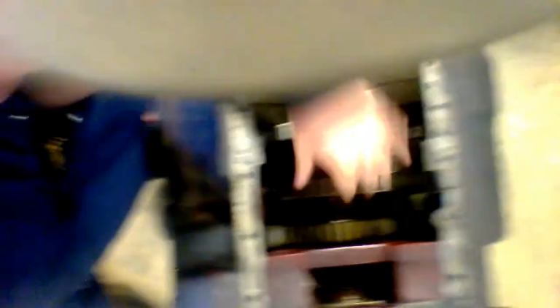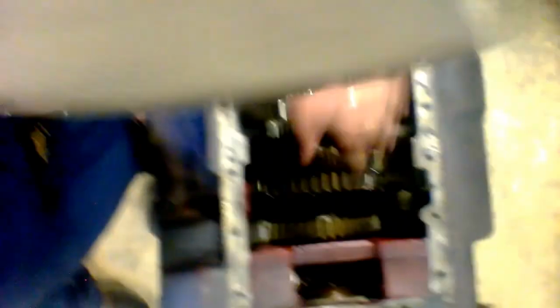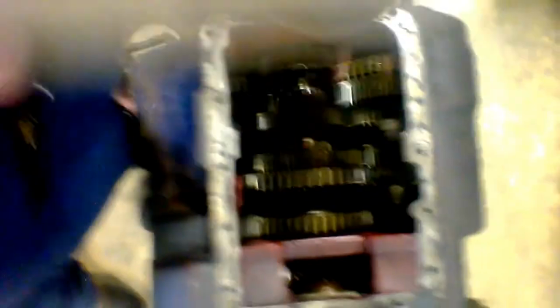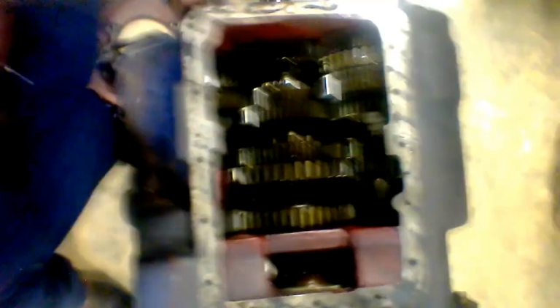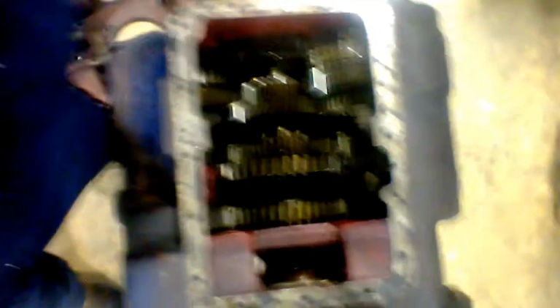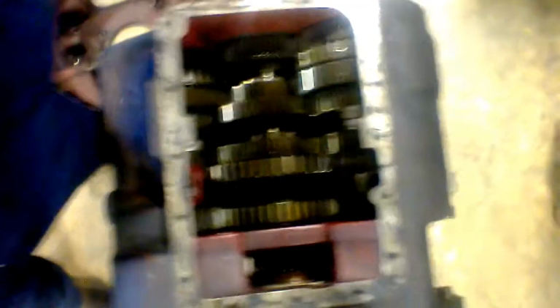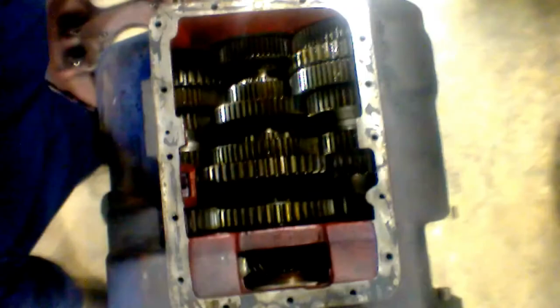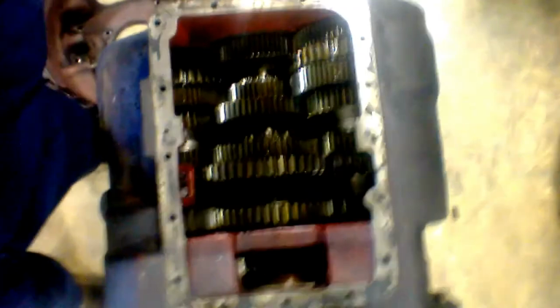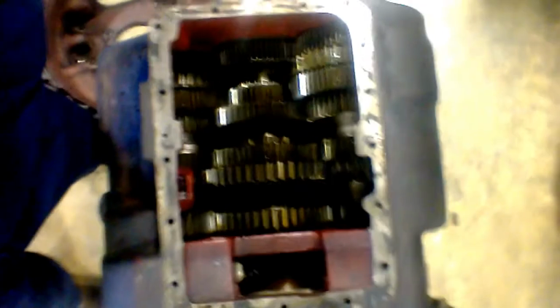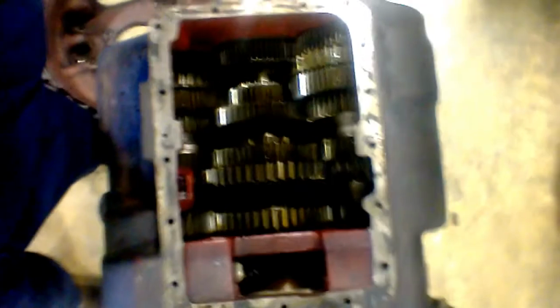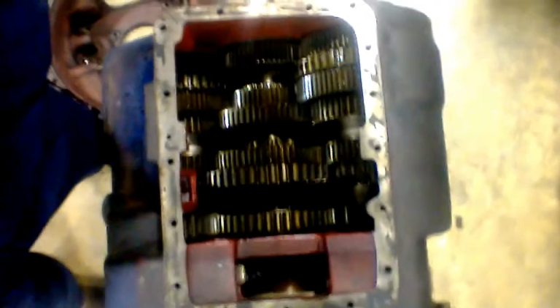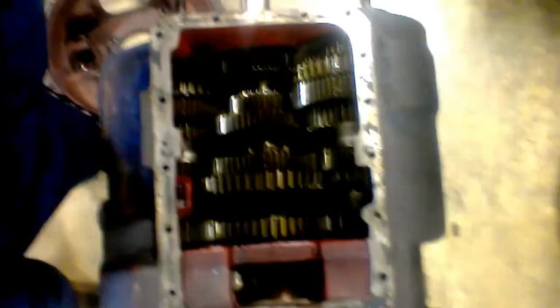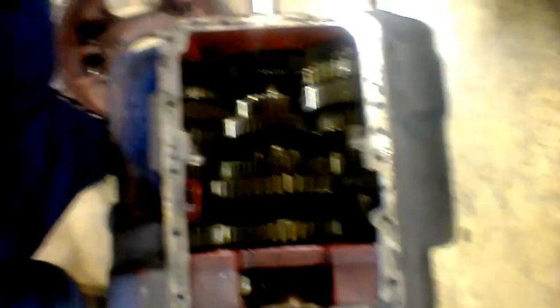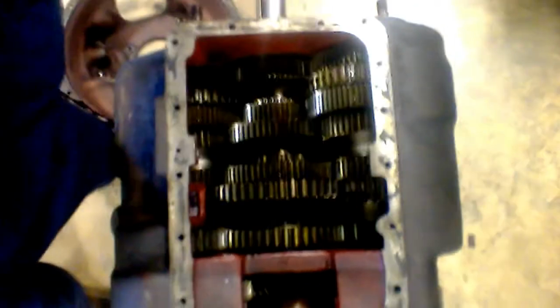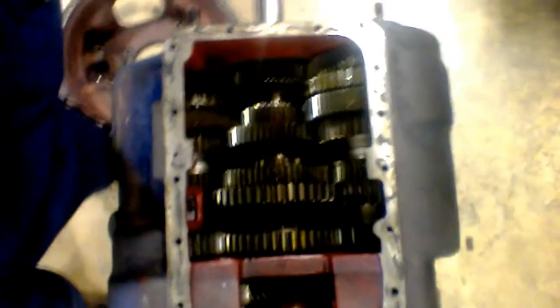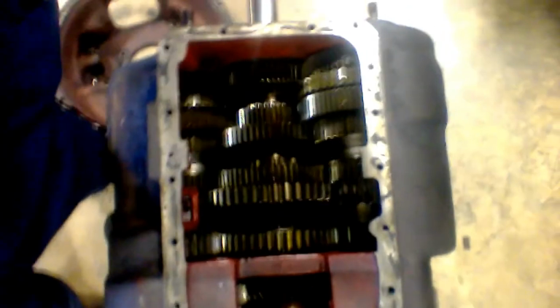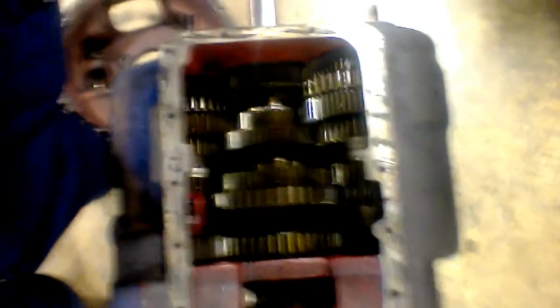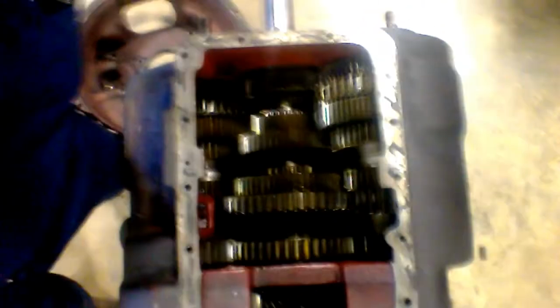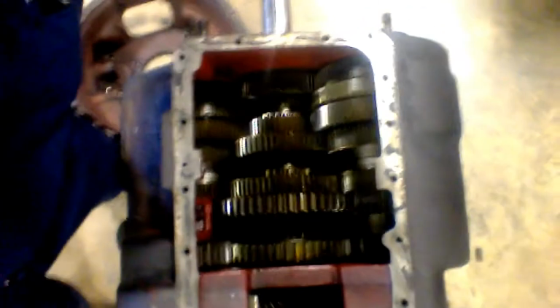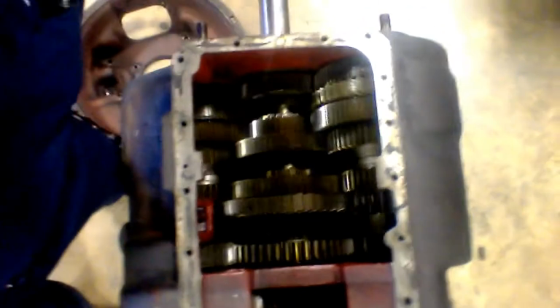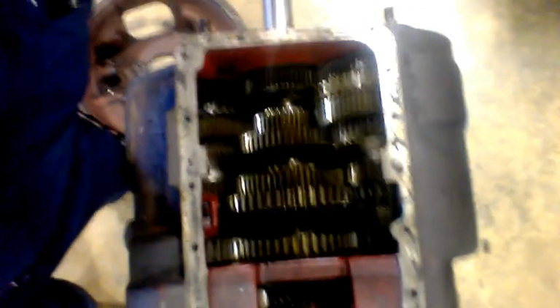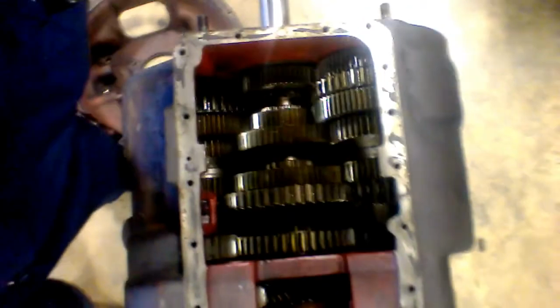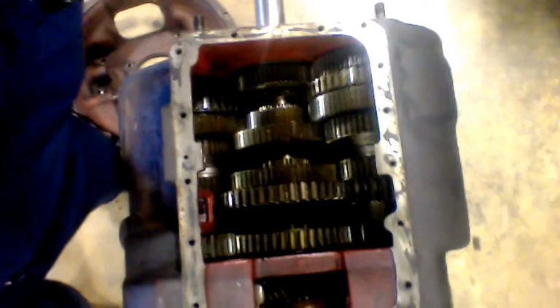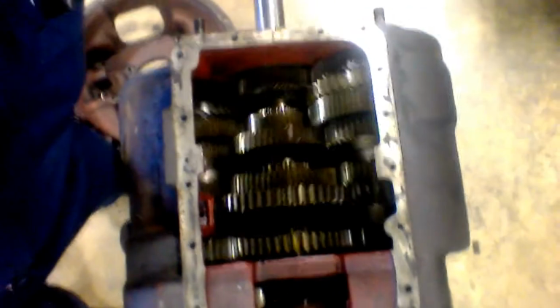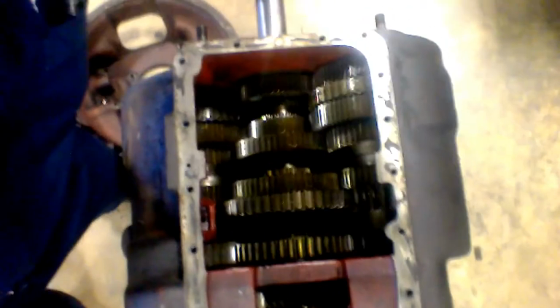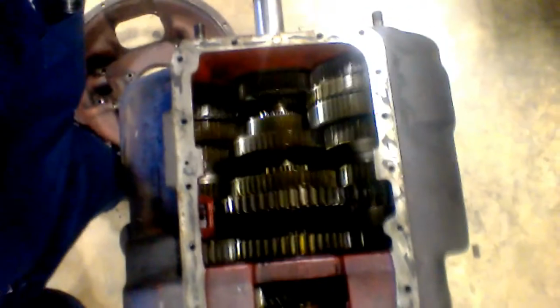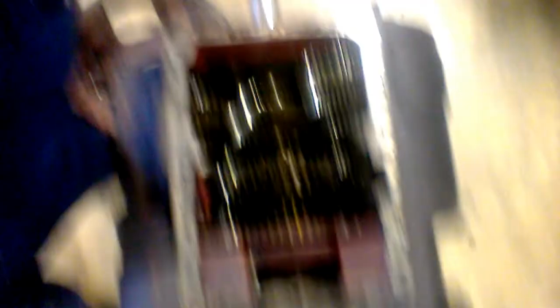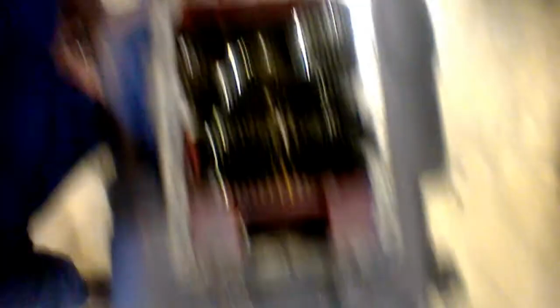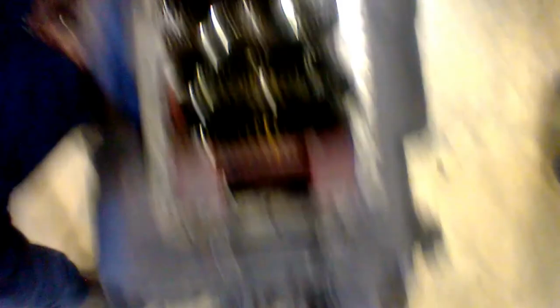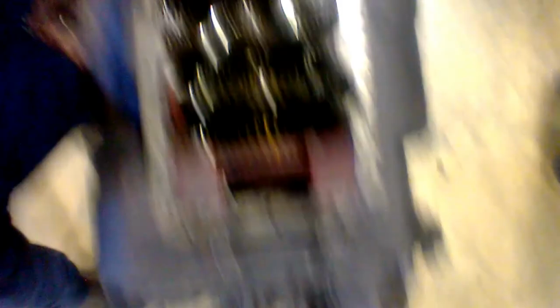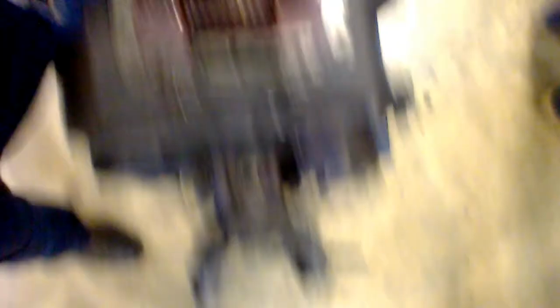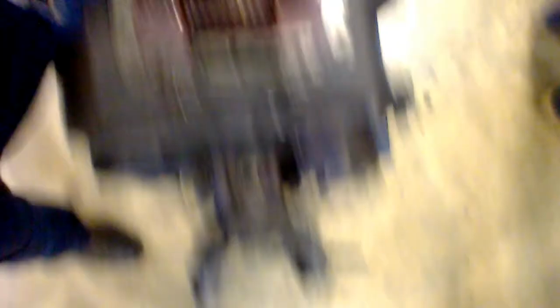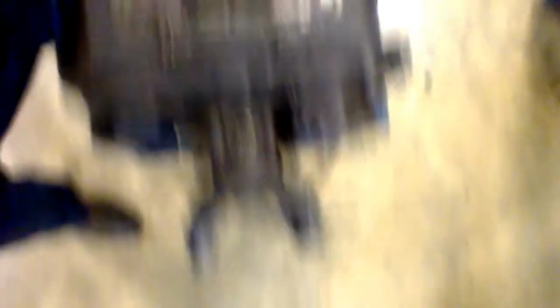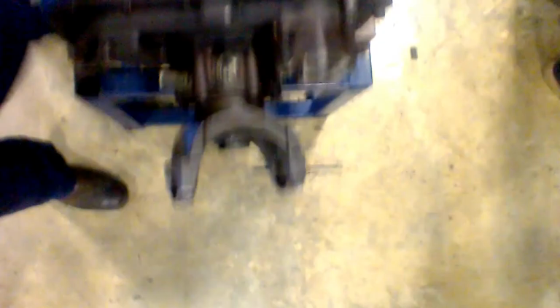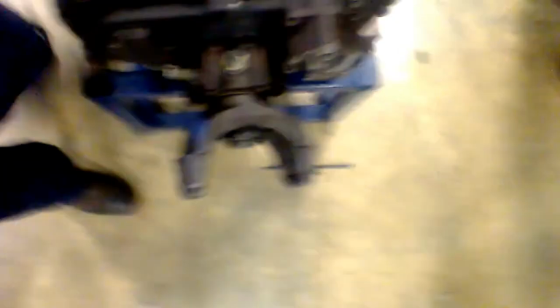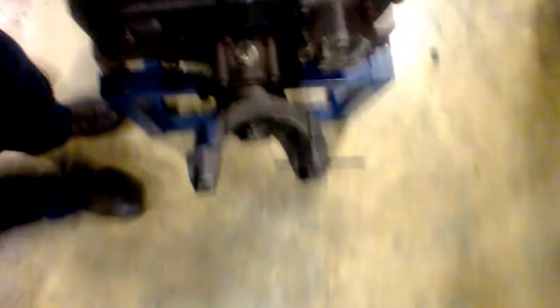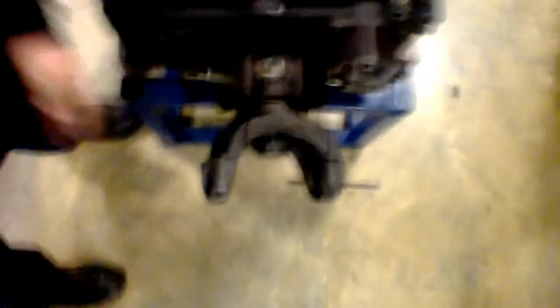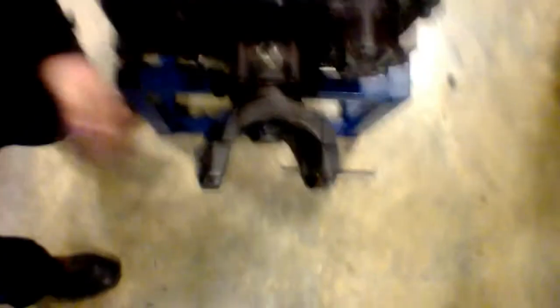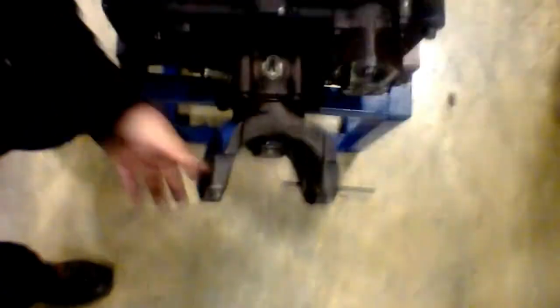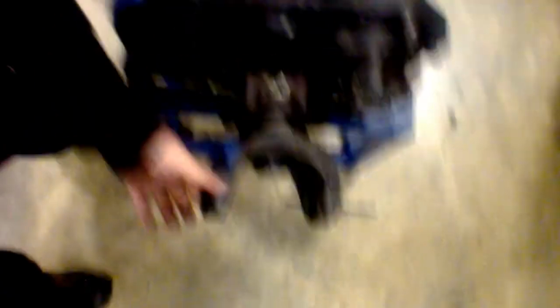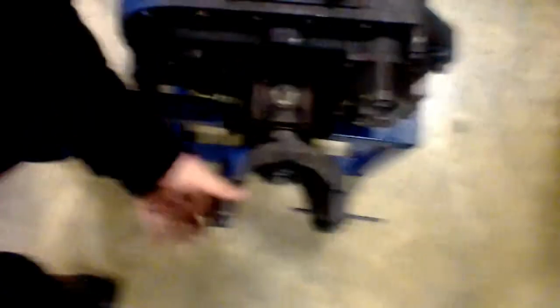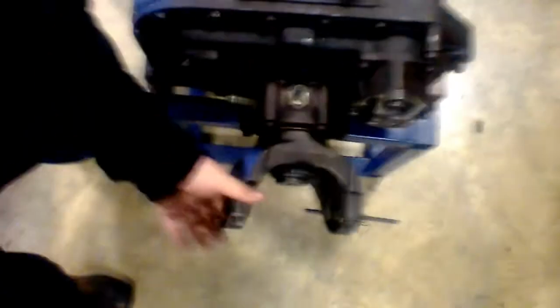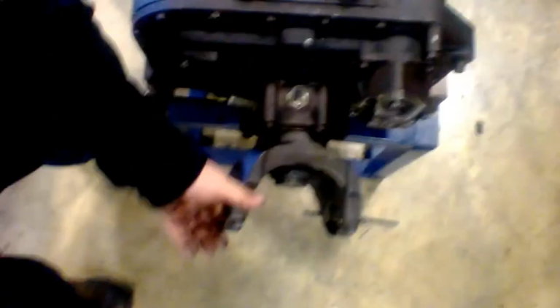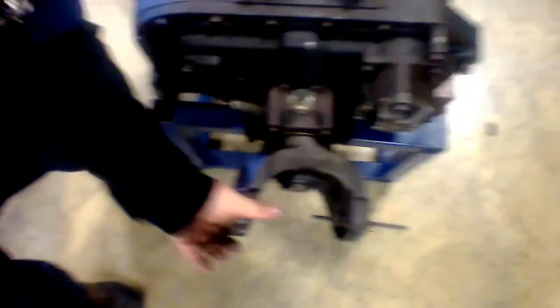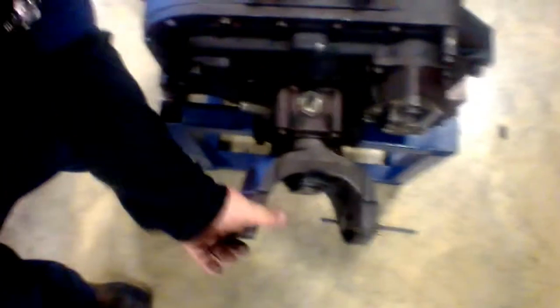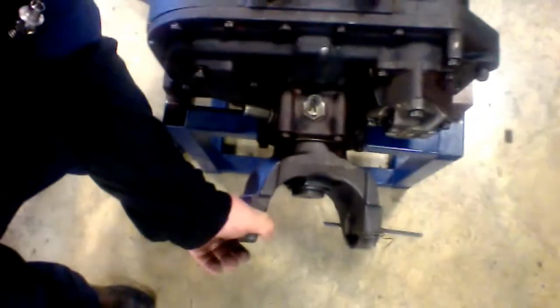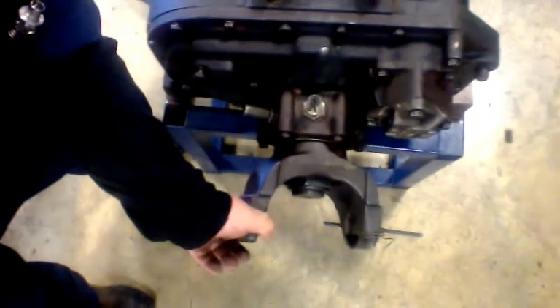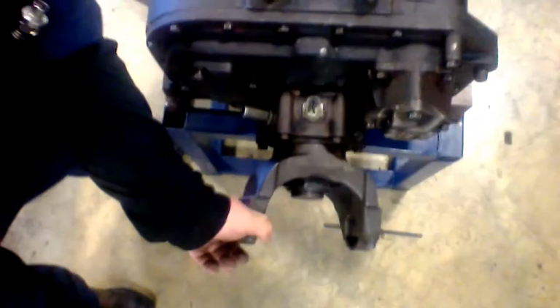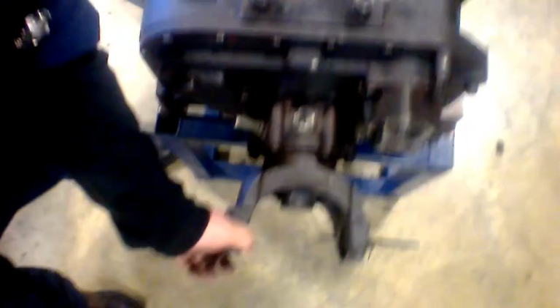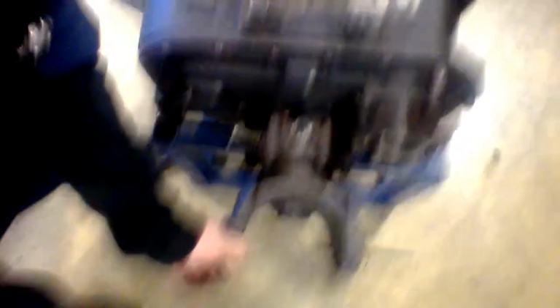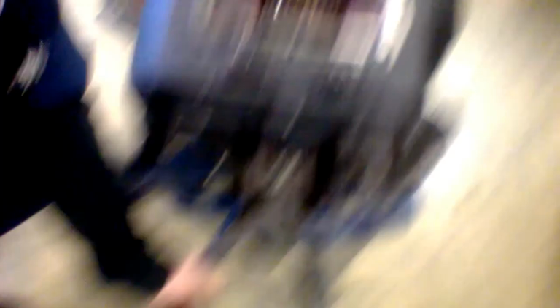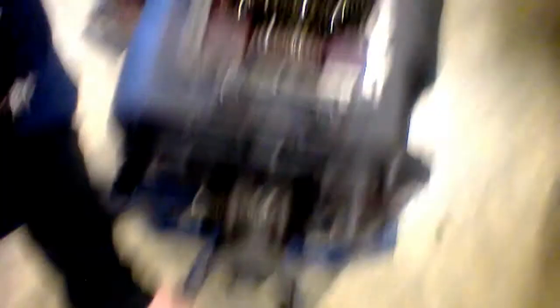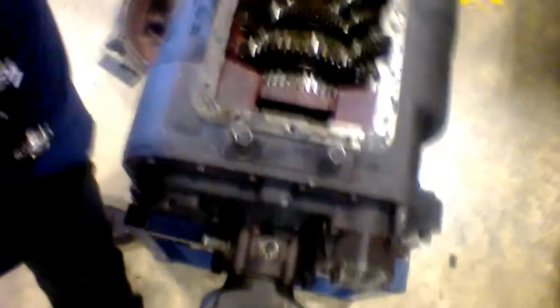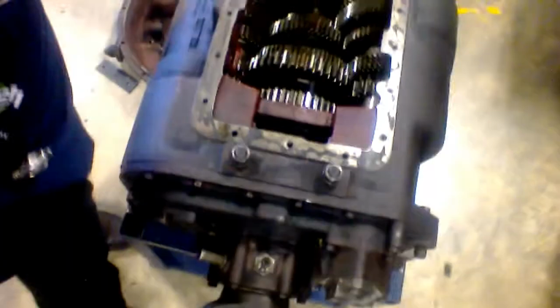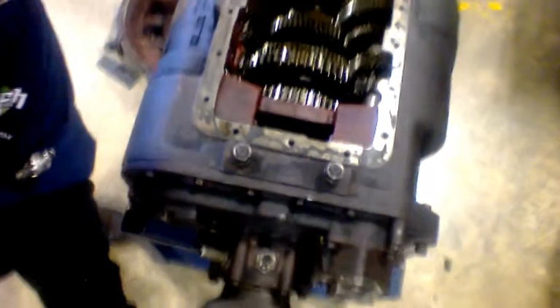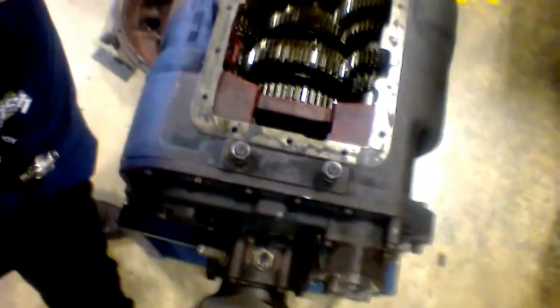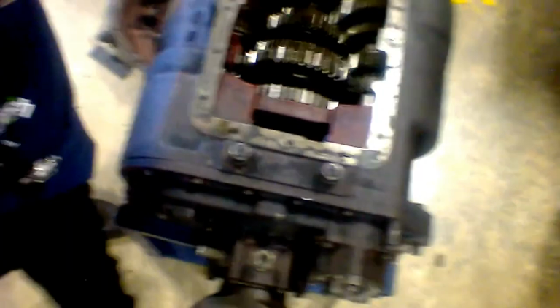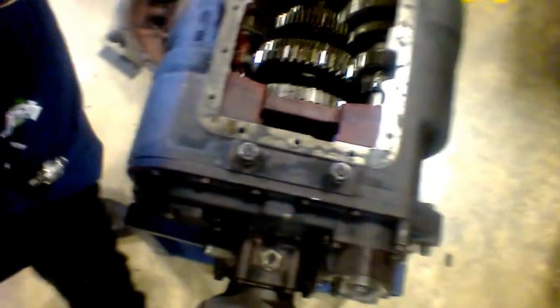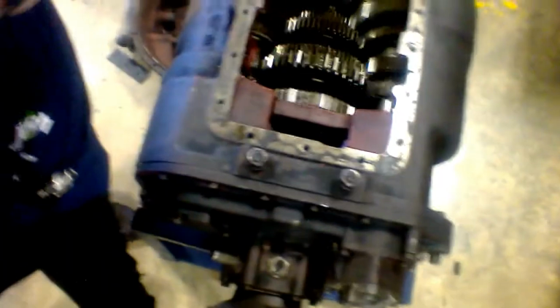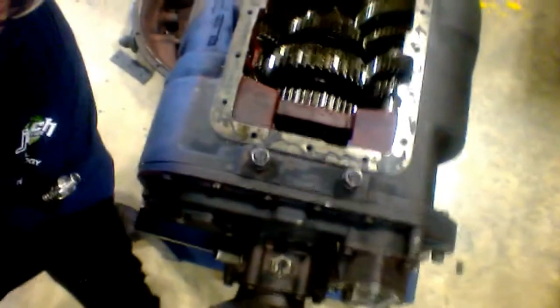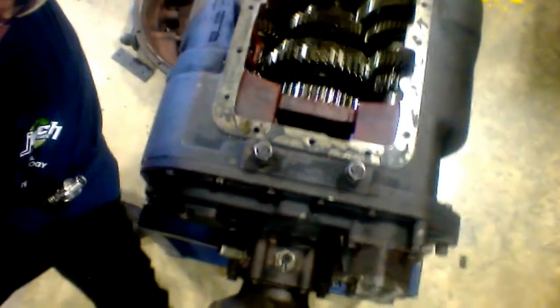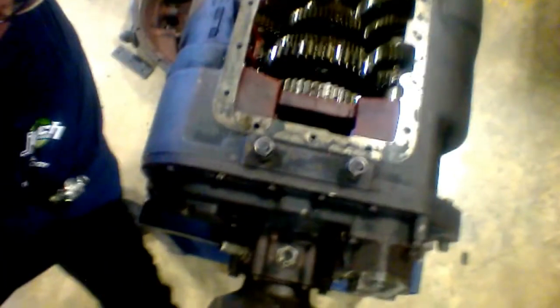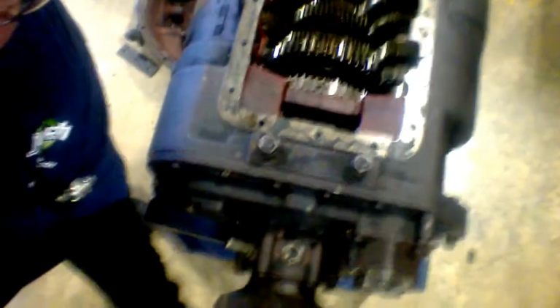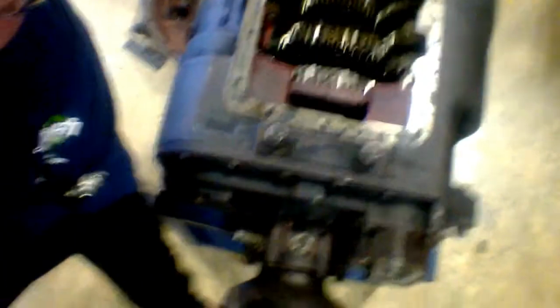Now it is in first gear. And from back here you can see this moves along with everything inside.